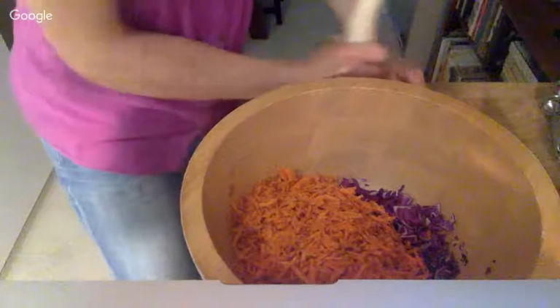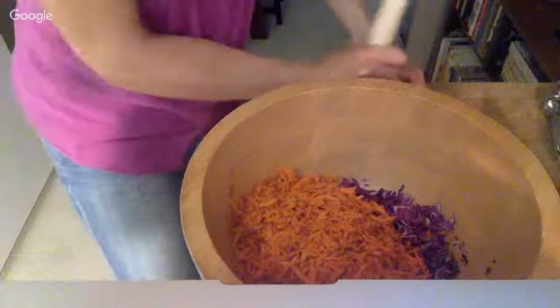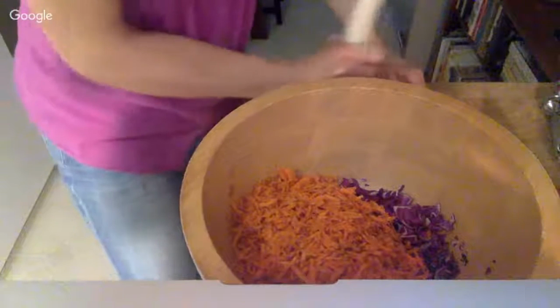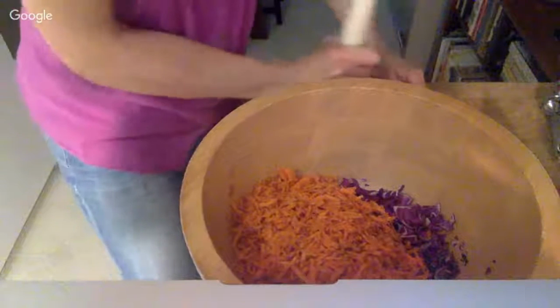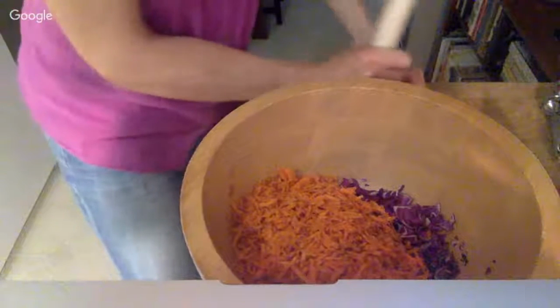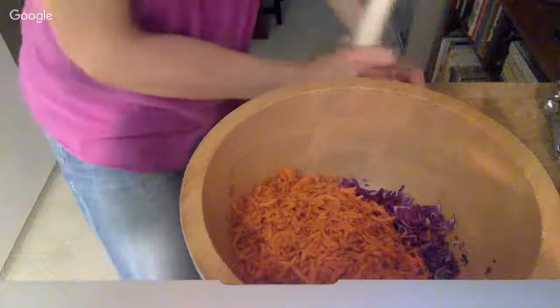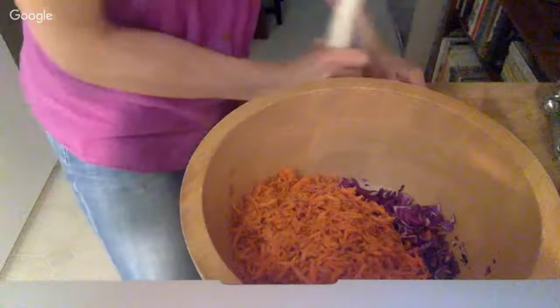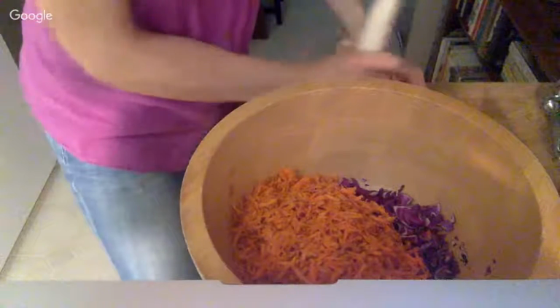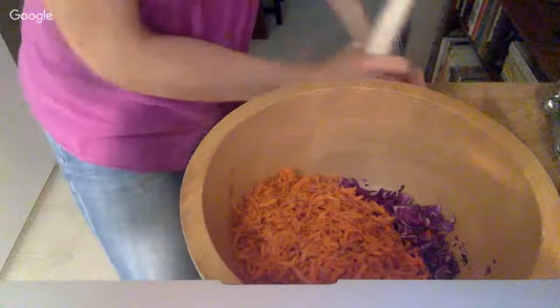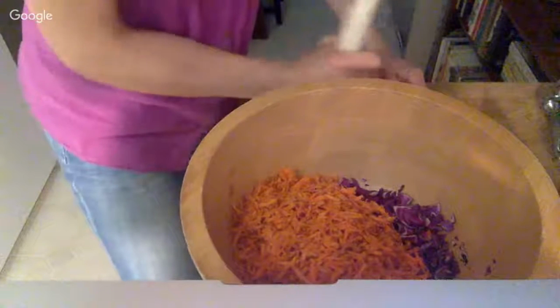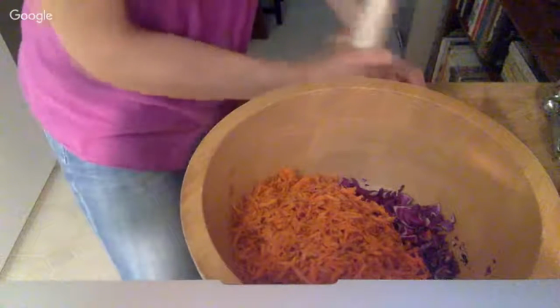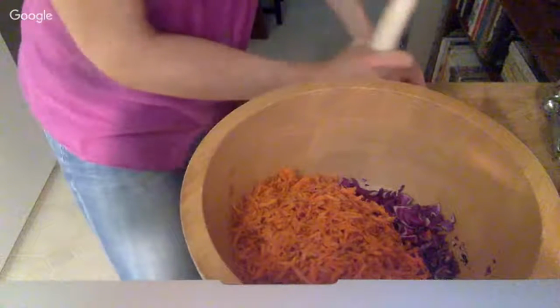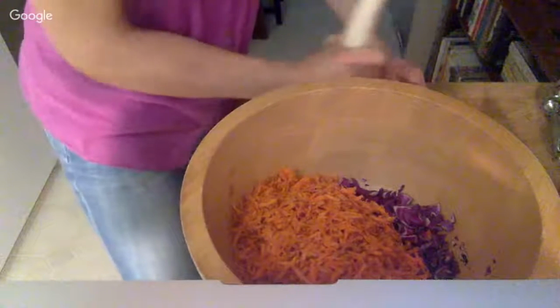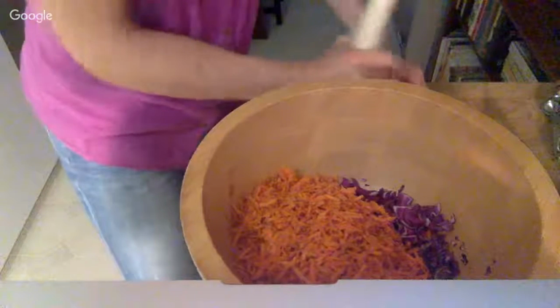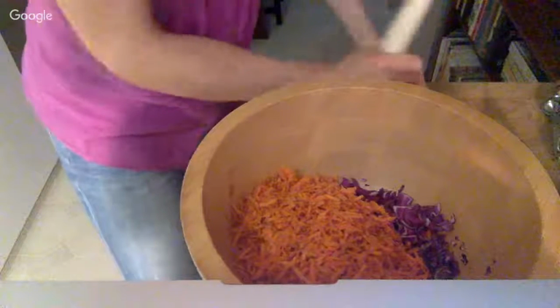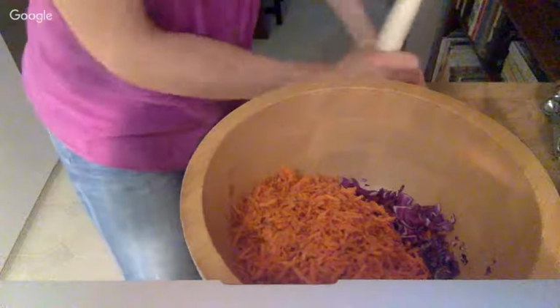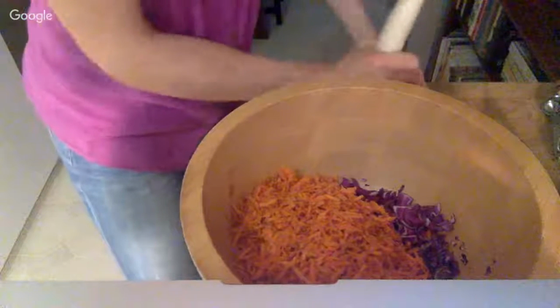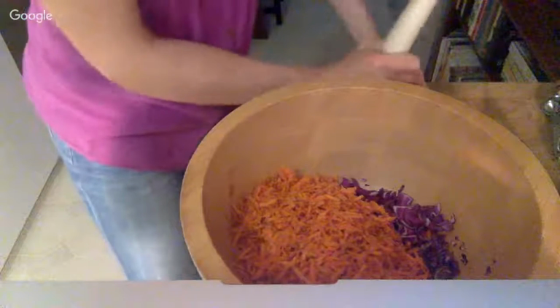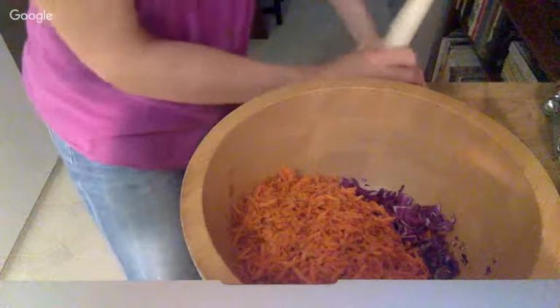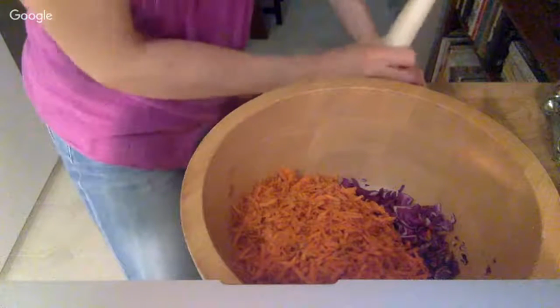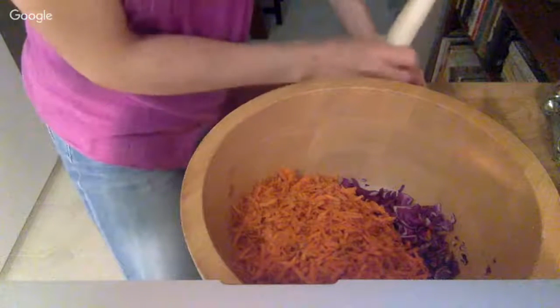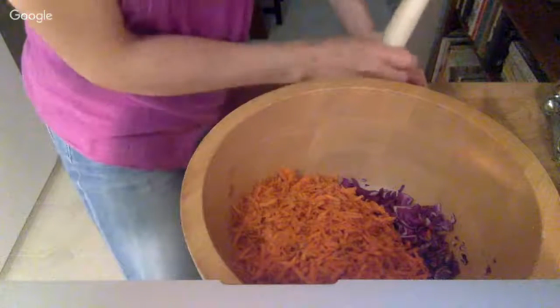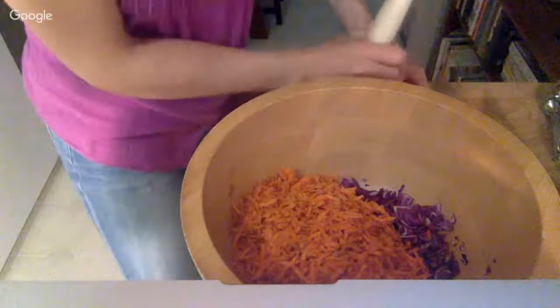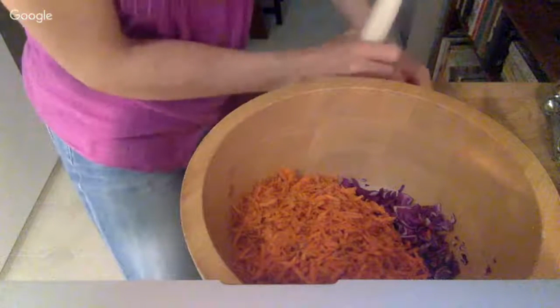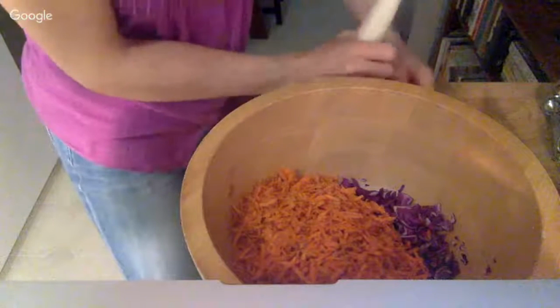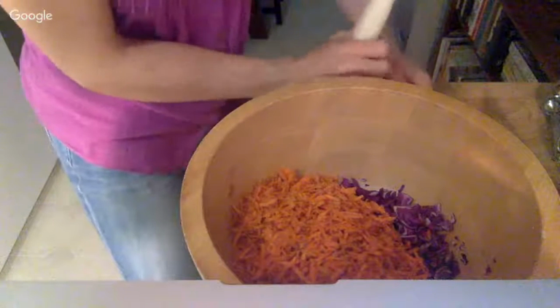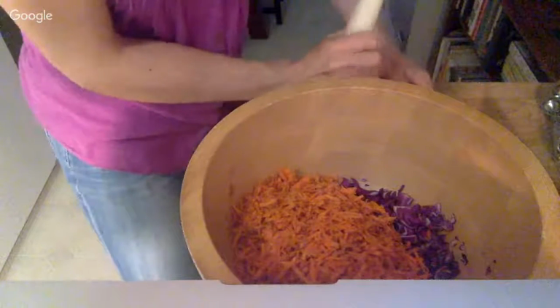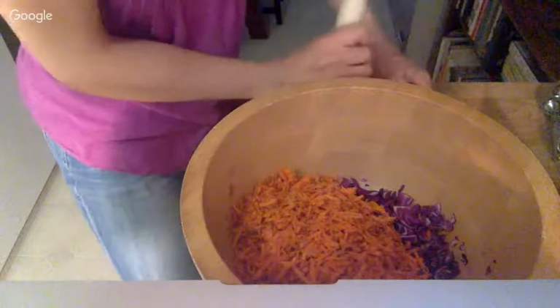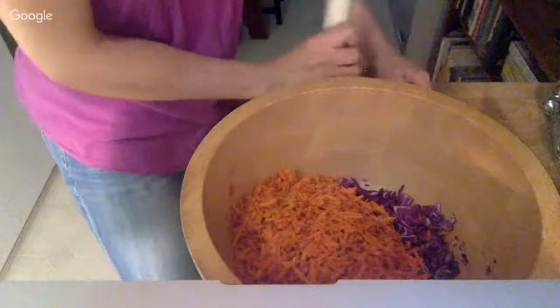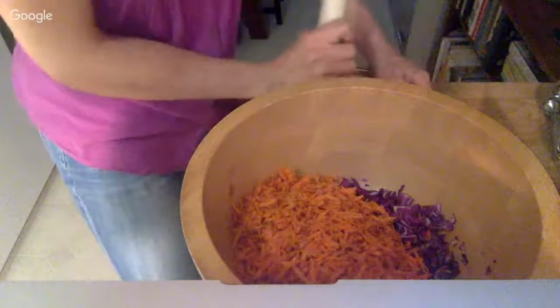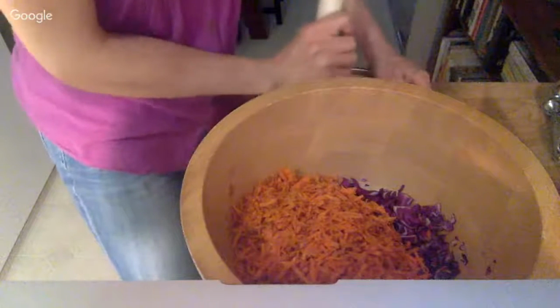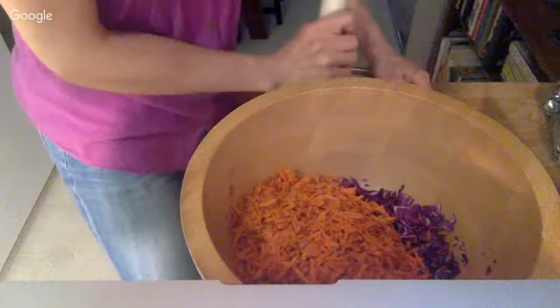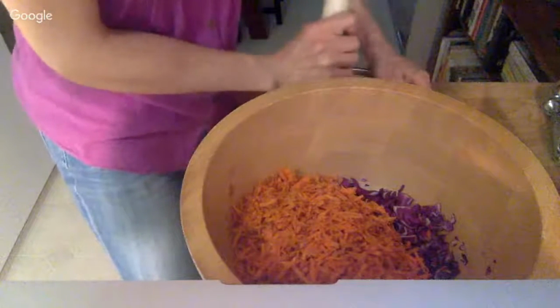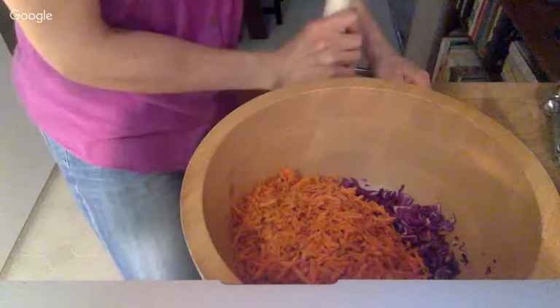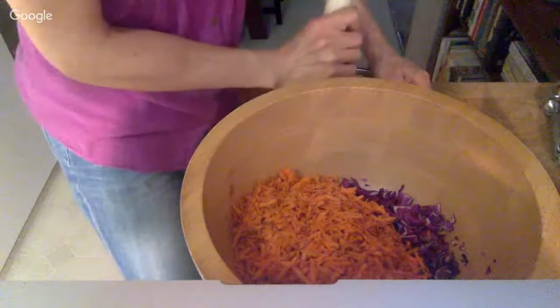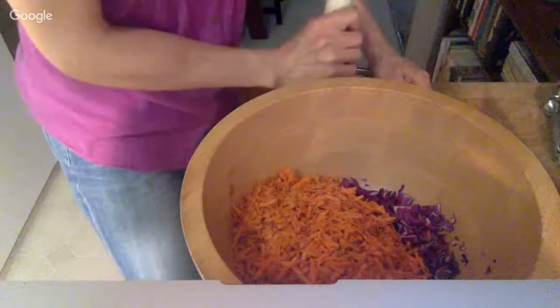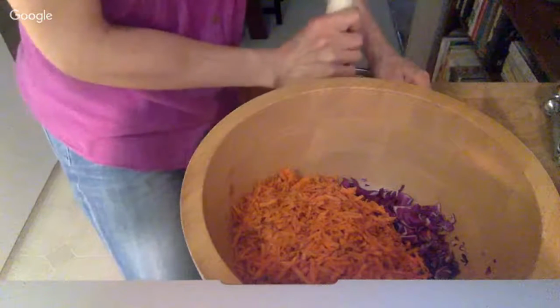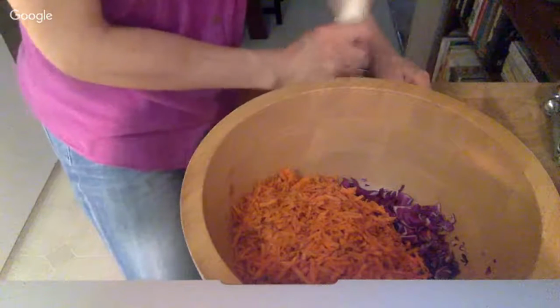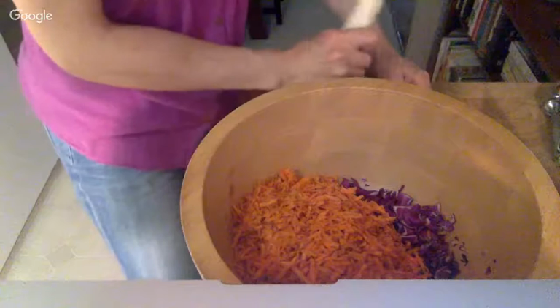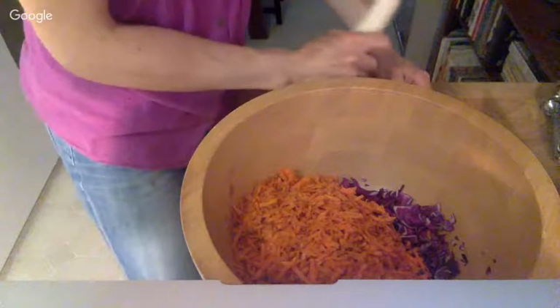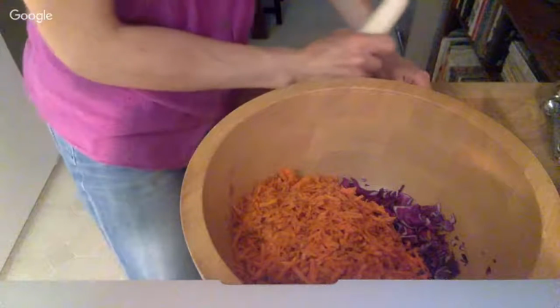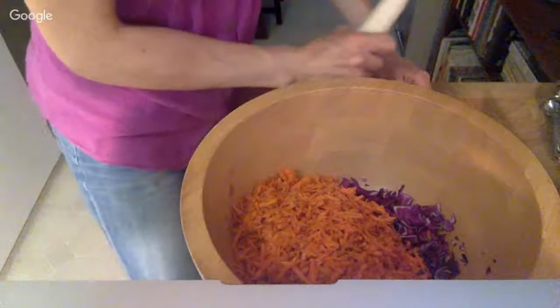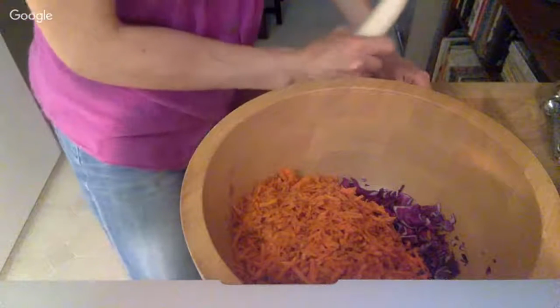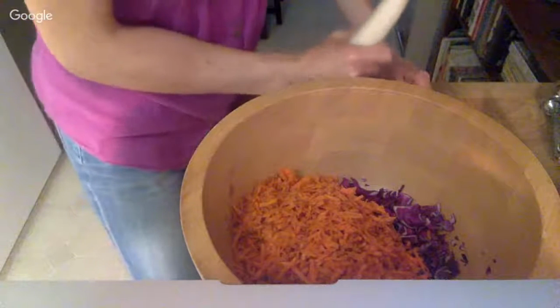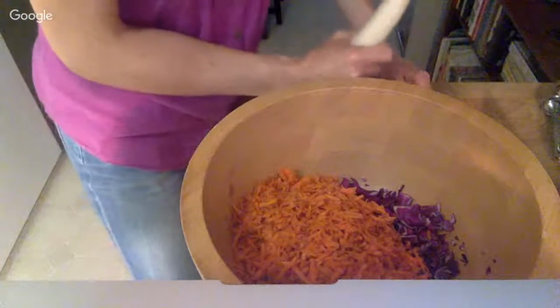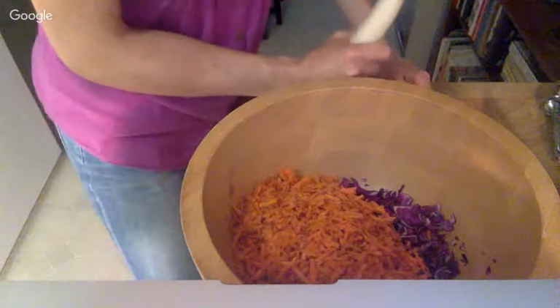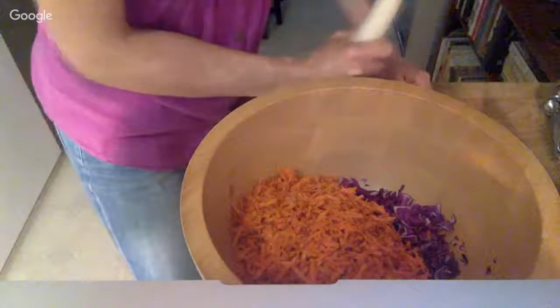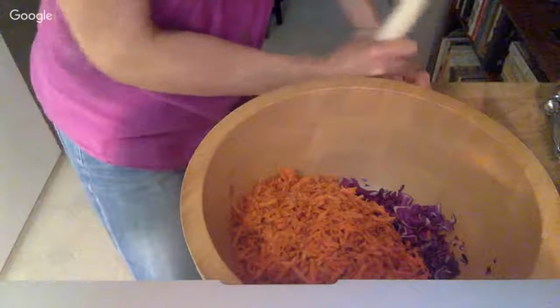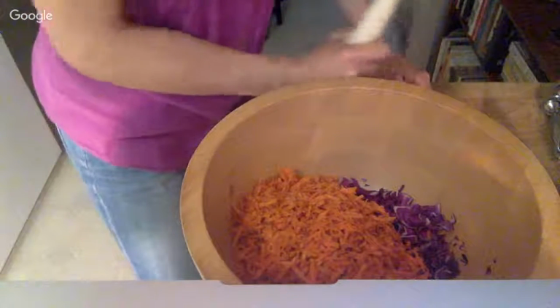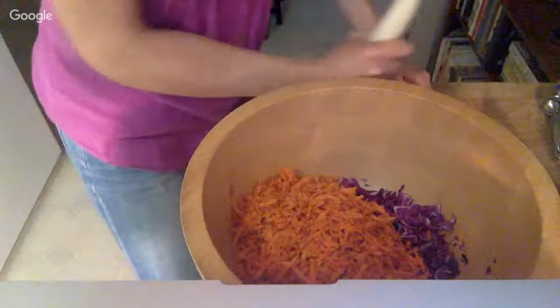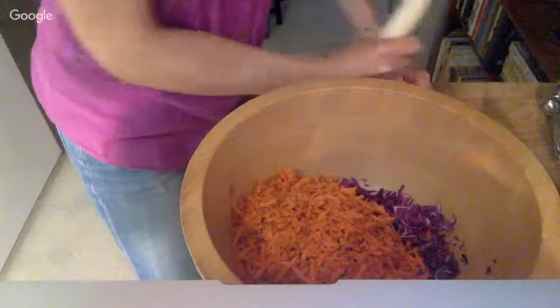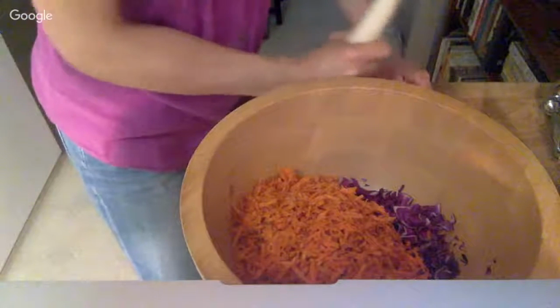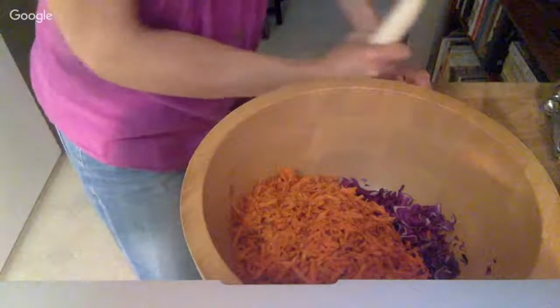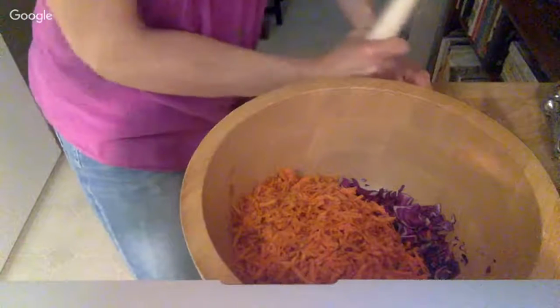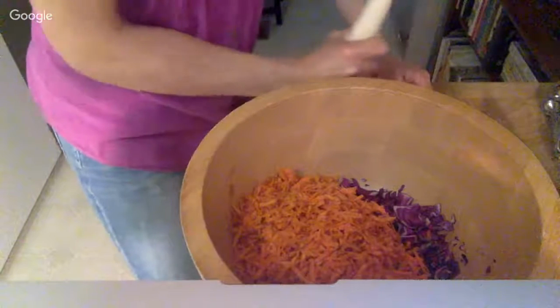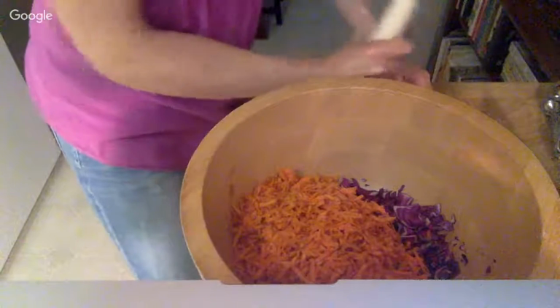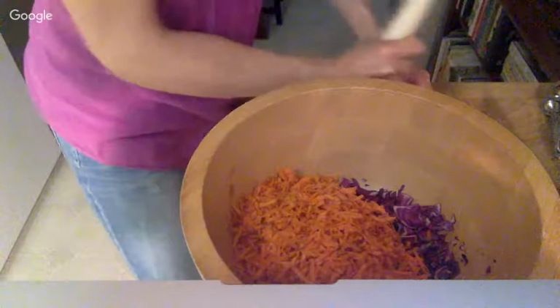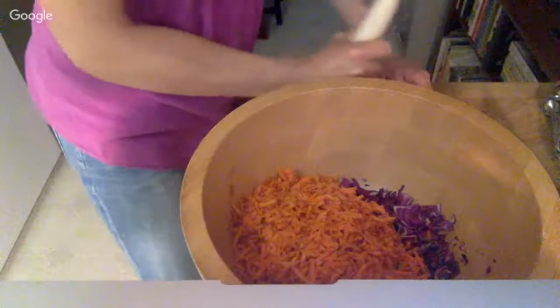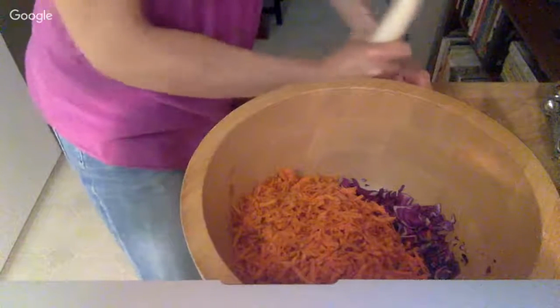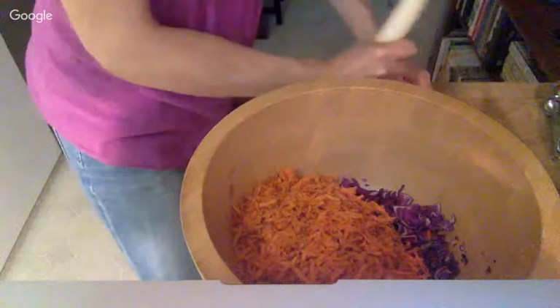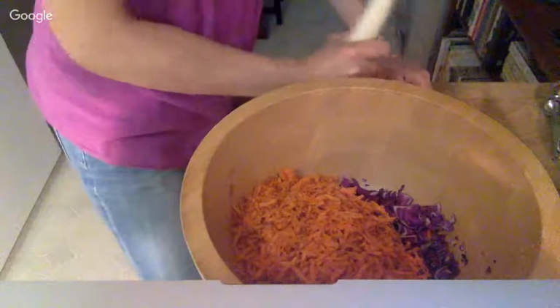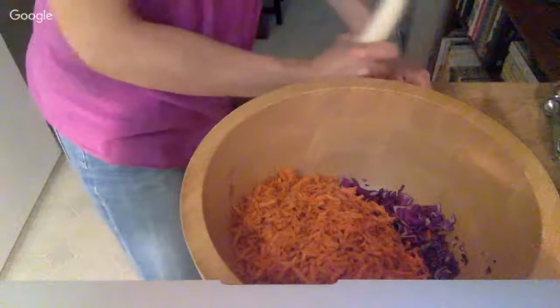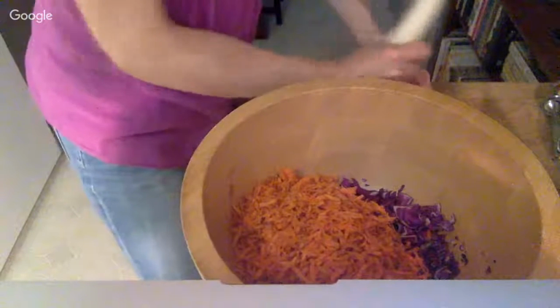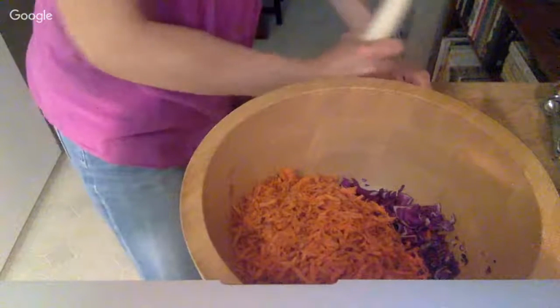Do not add jalapeño peppers before you mix it with your hands — do that at the end.